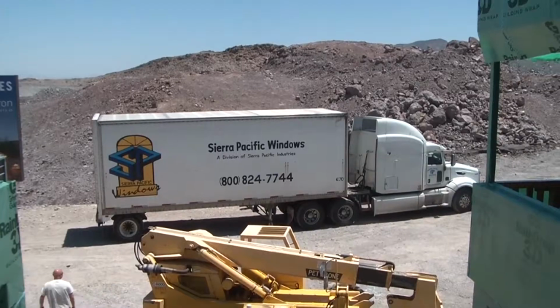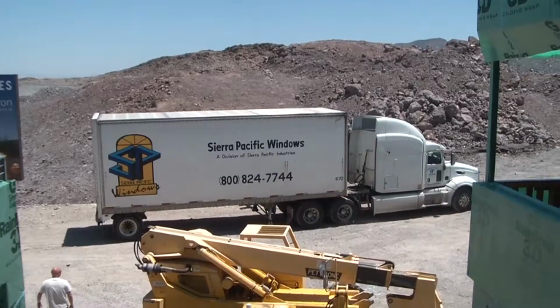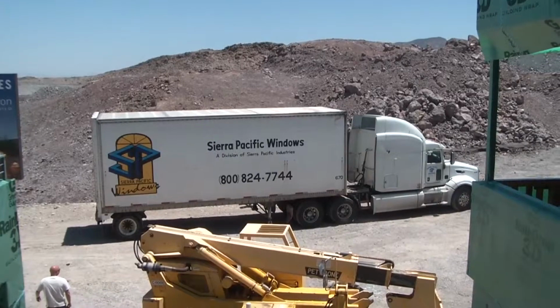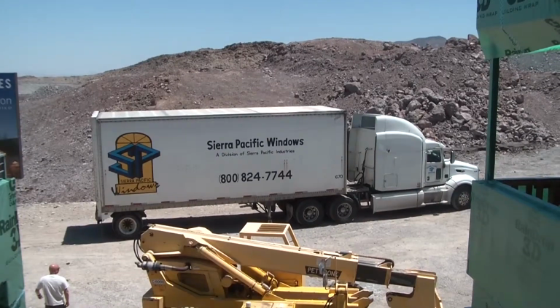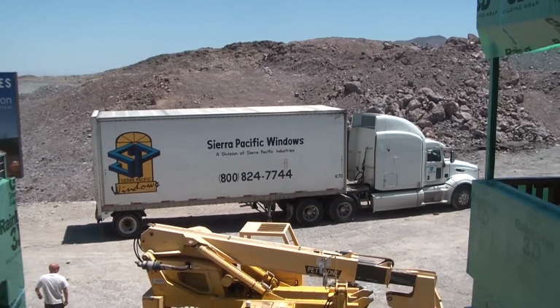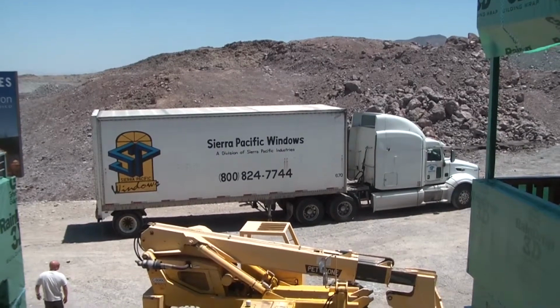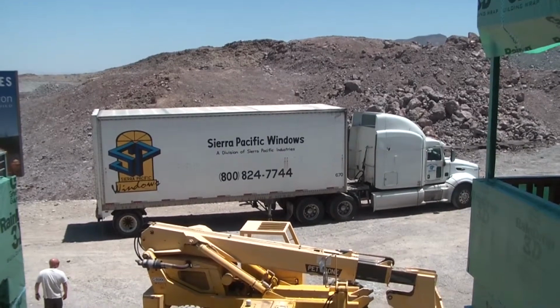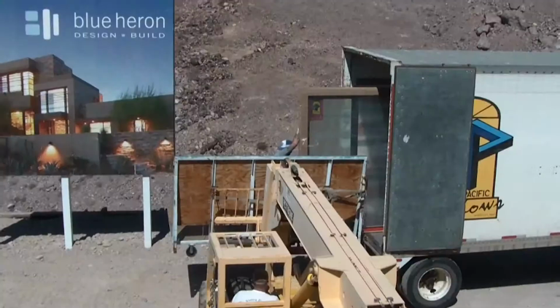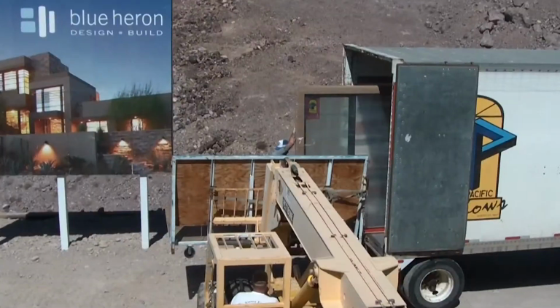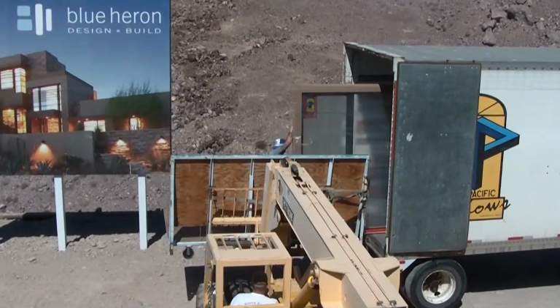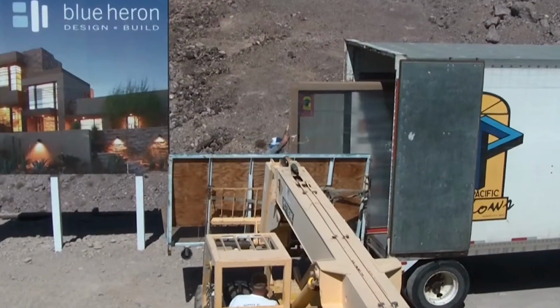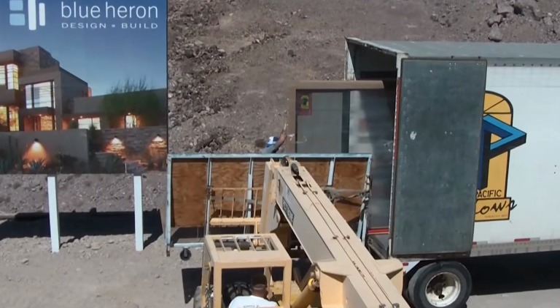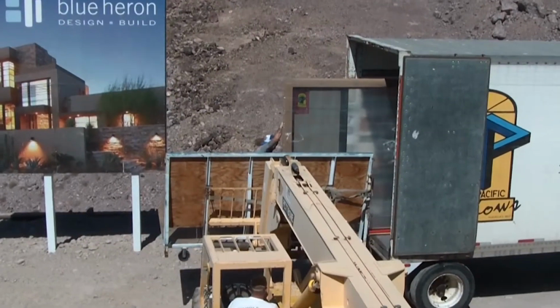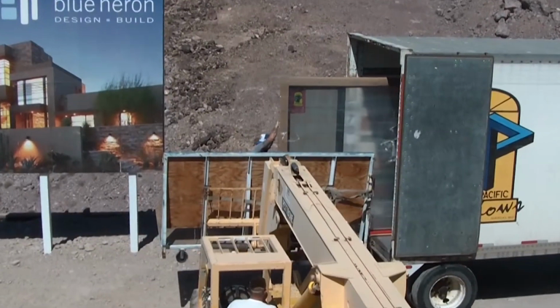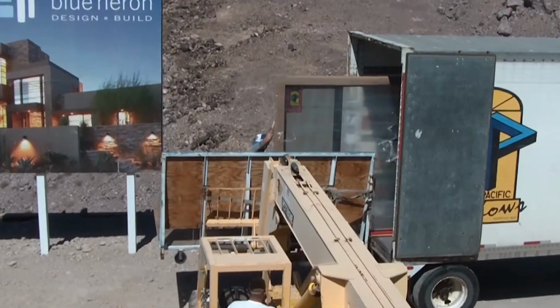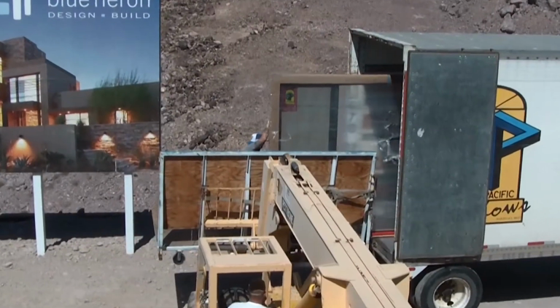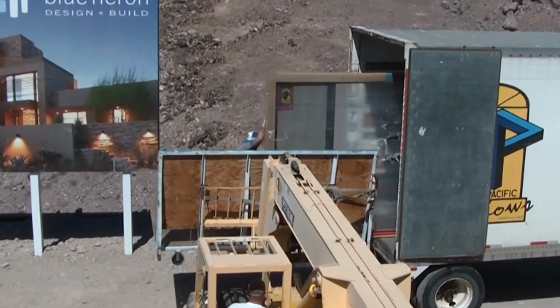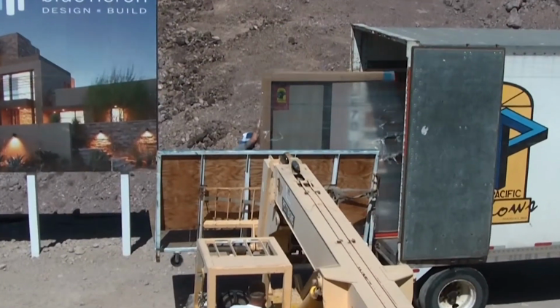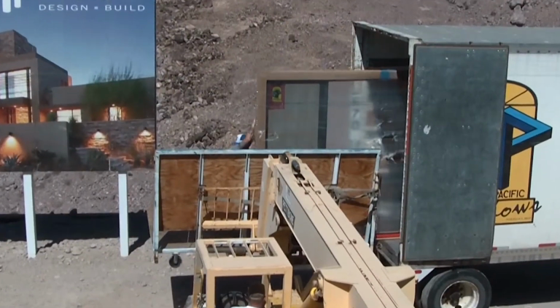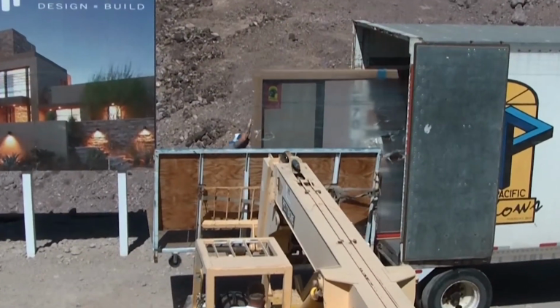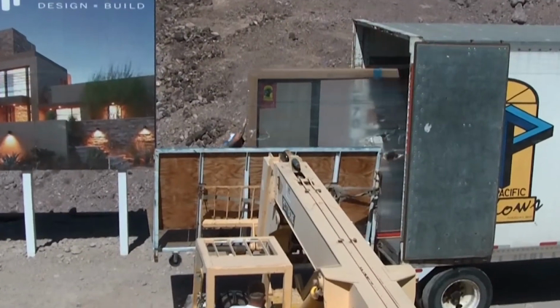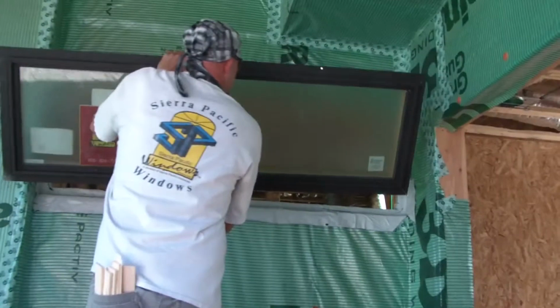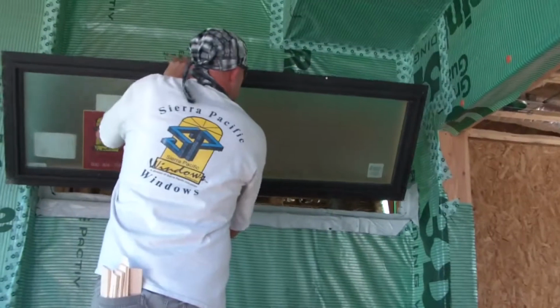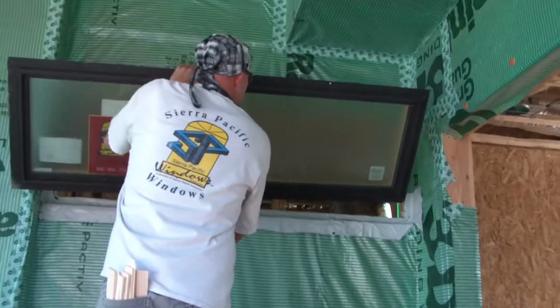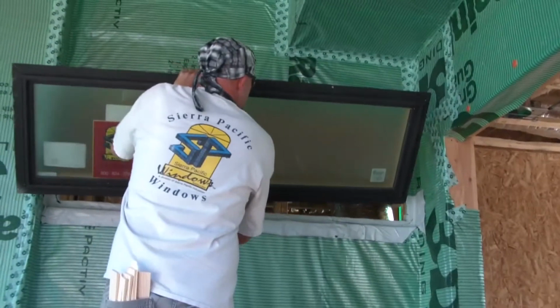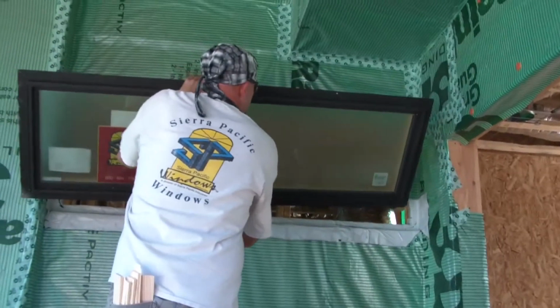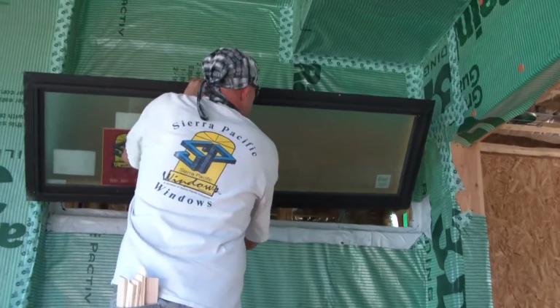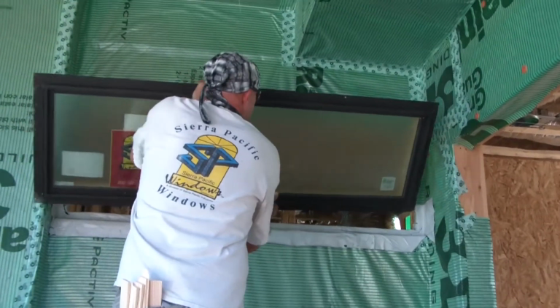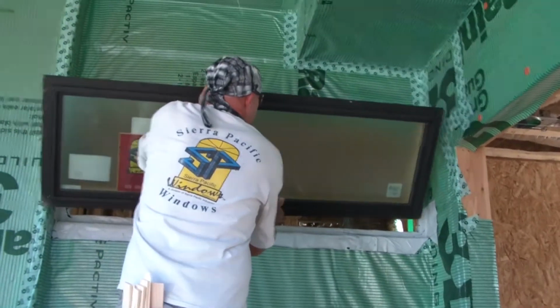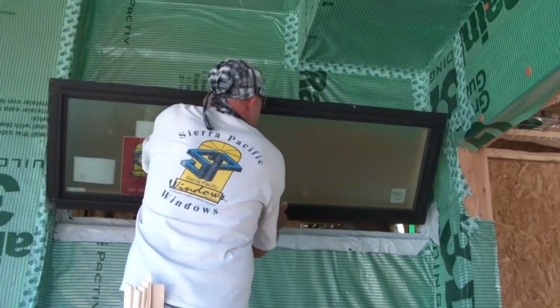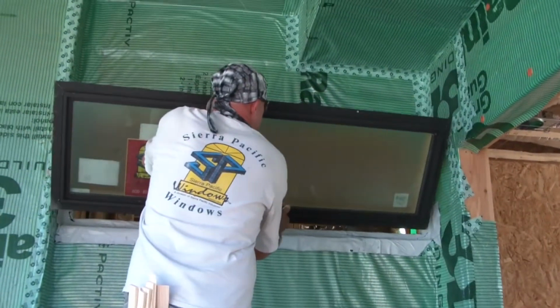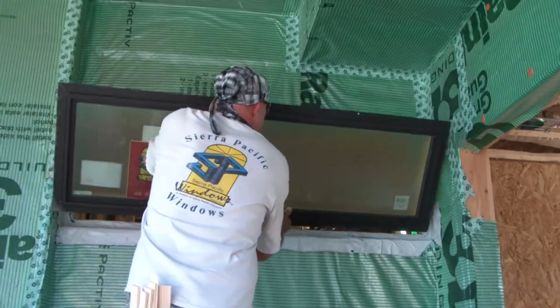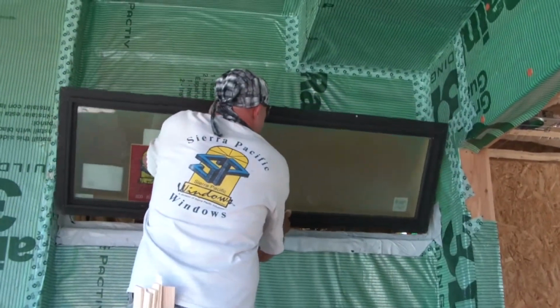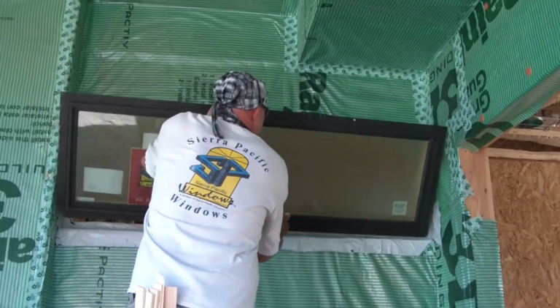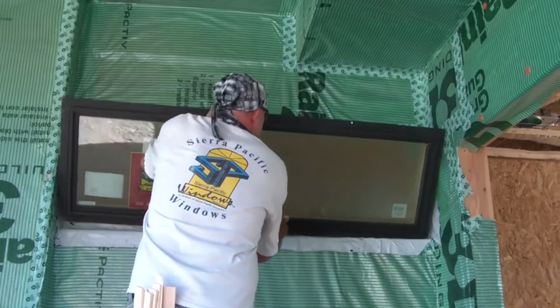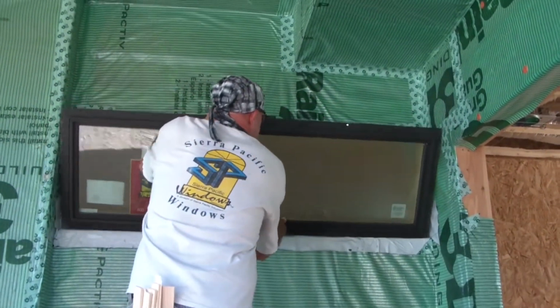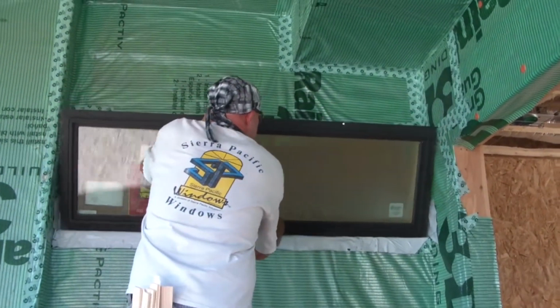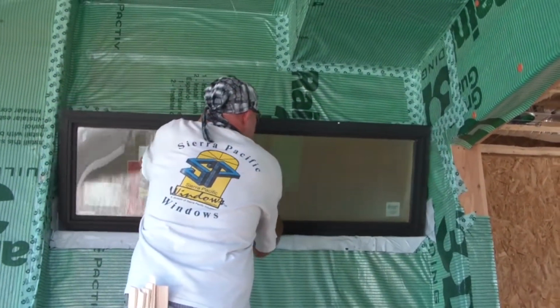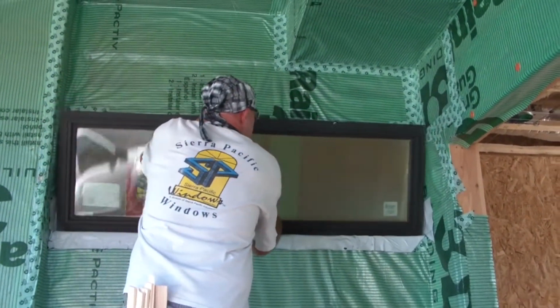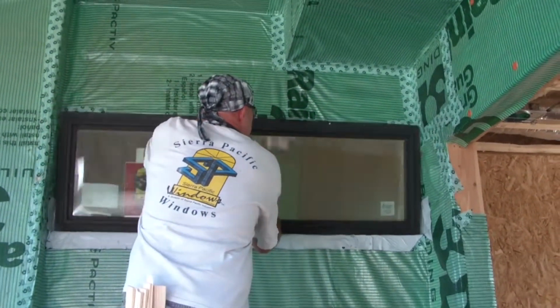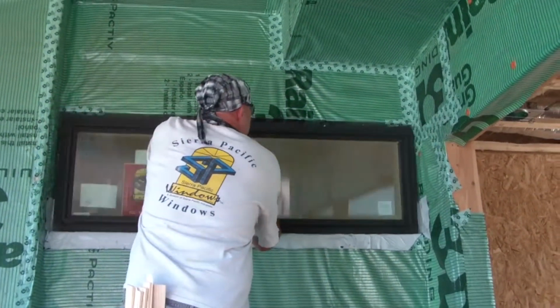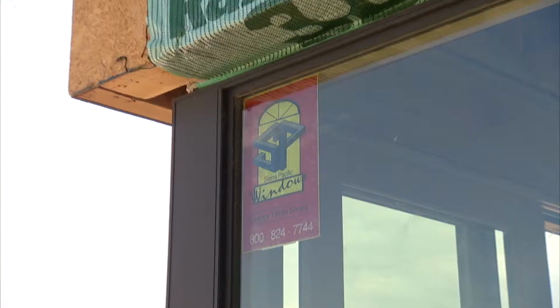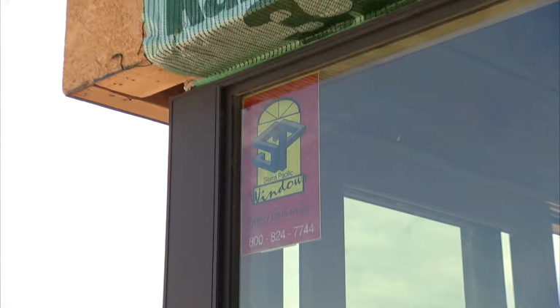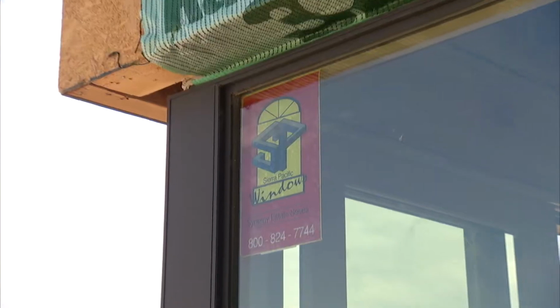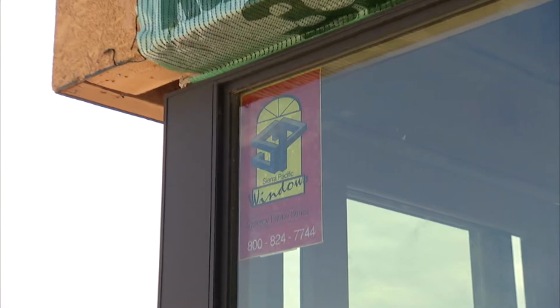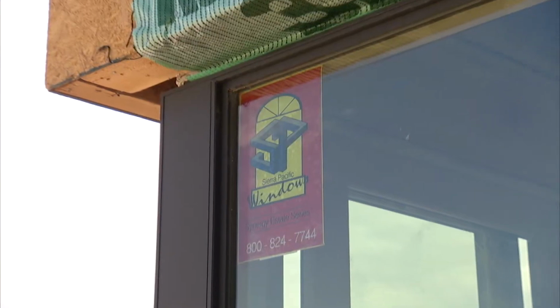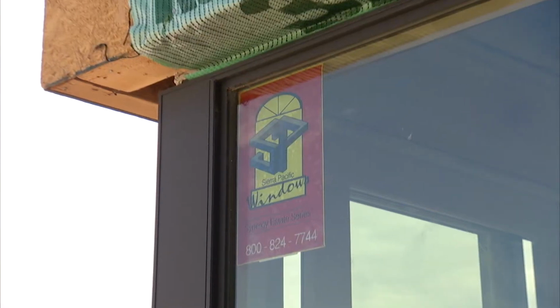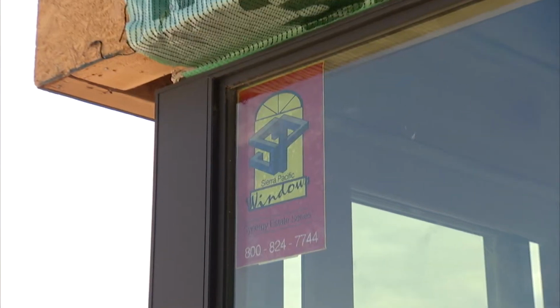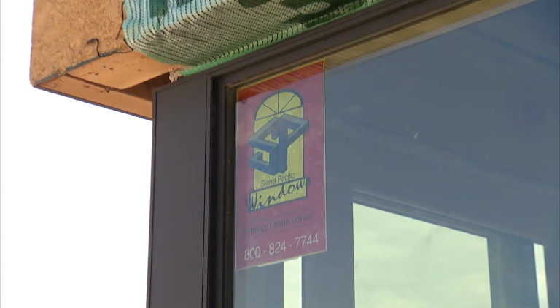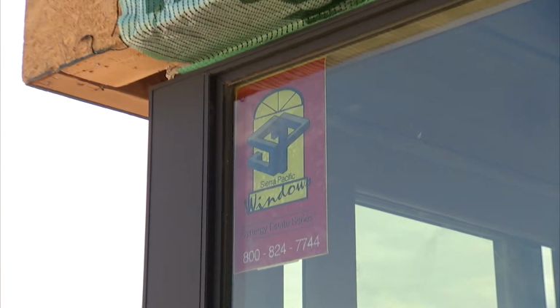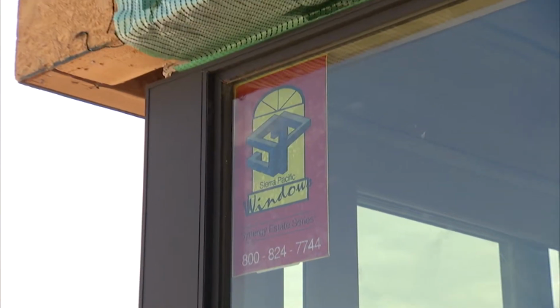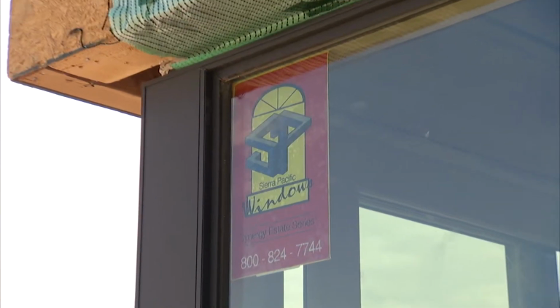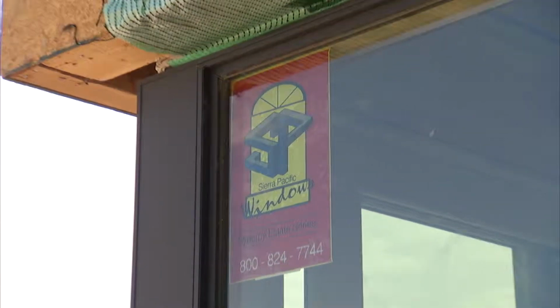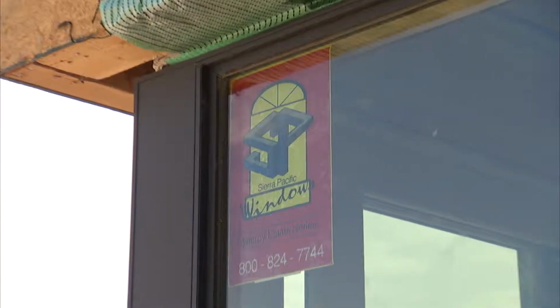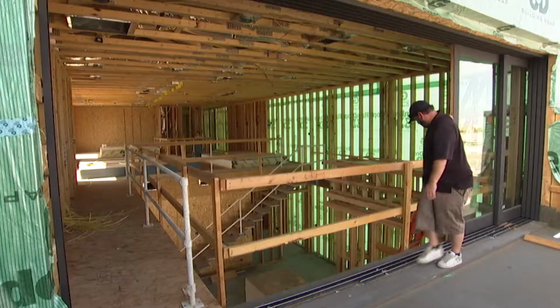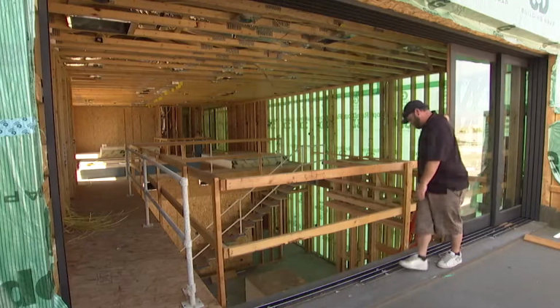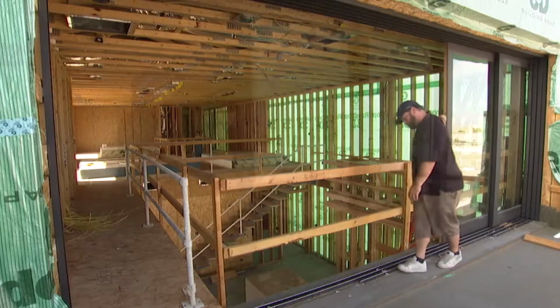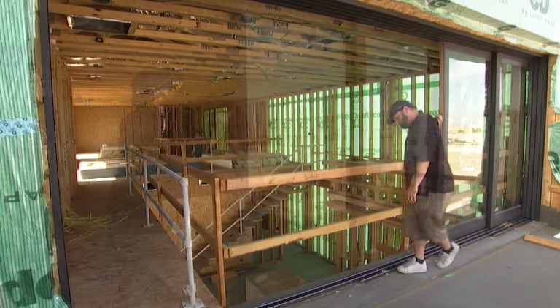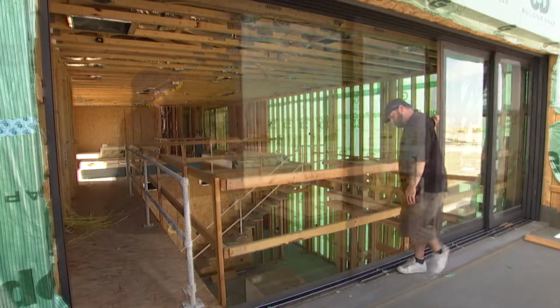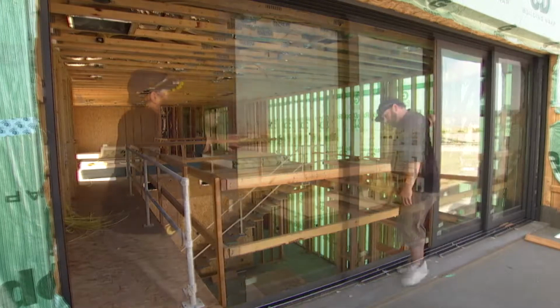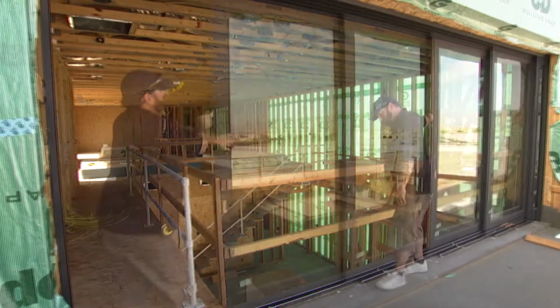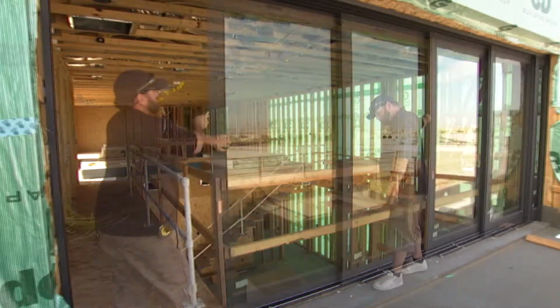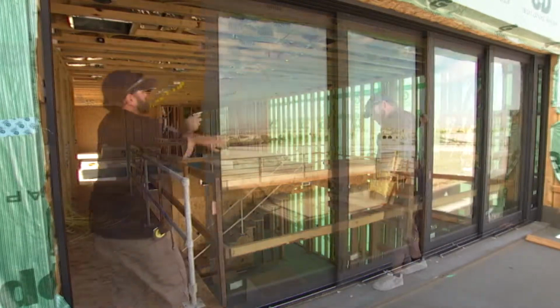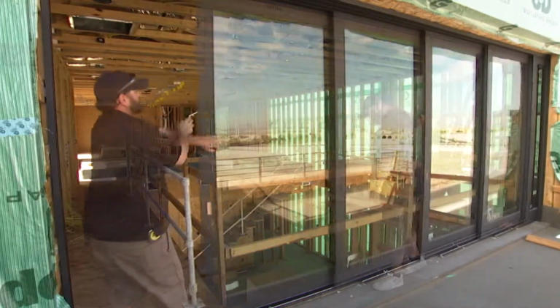Sierra Pacific have their crews out of California here installing the windows for us, and the install is going seamlessly.